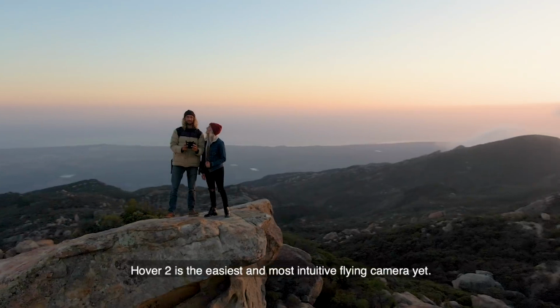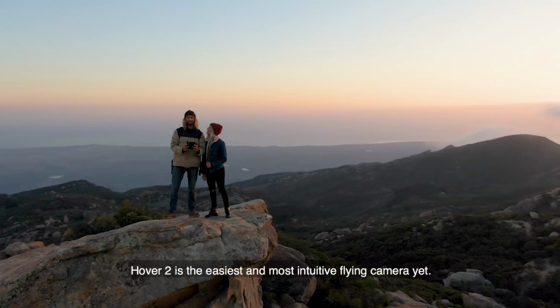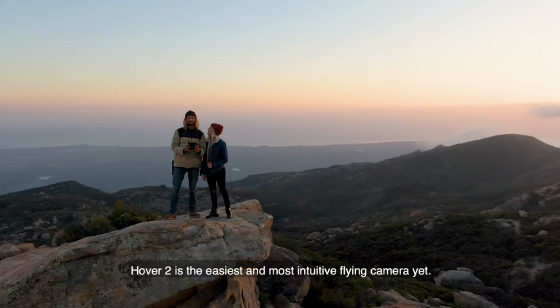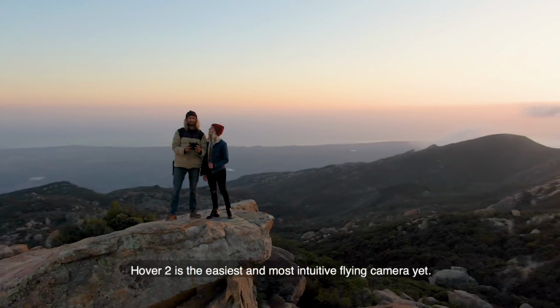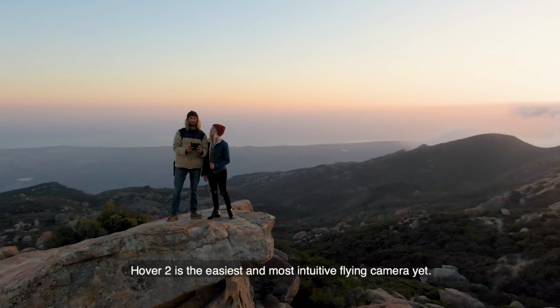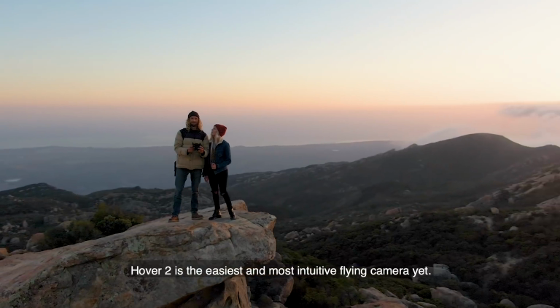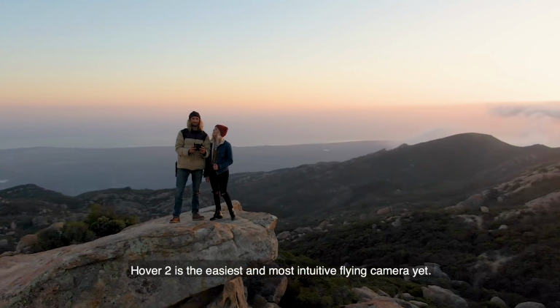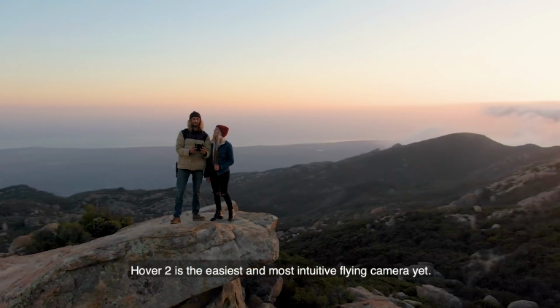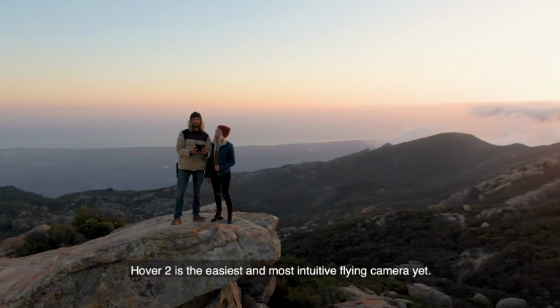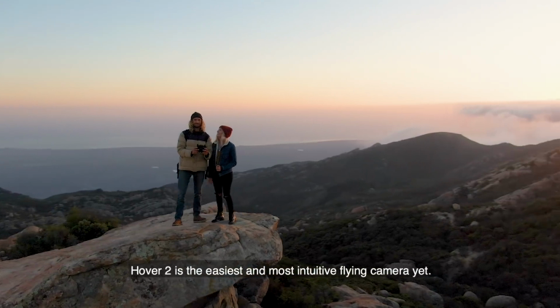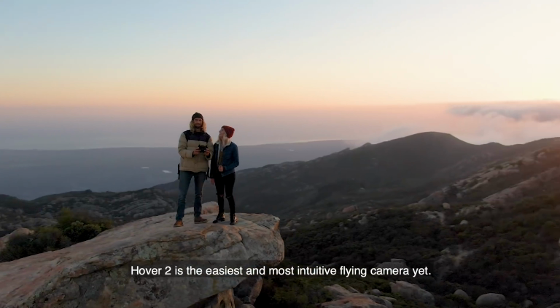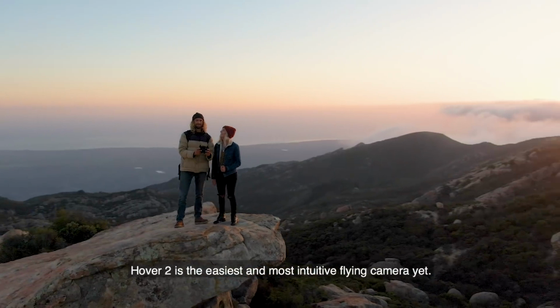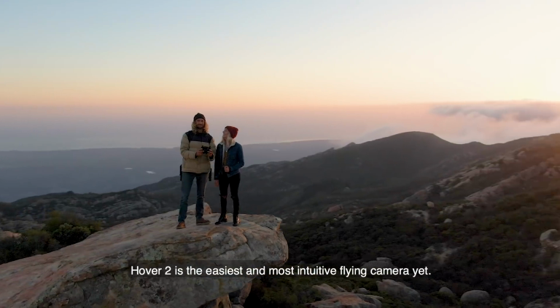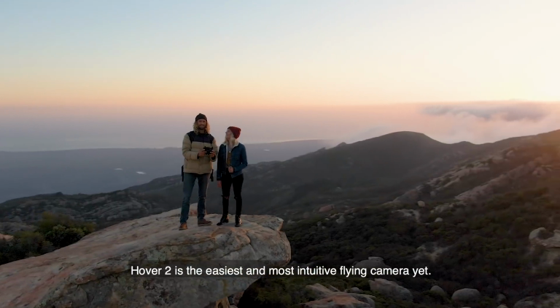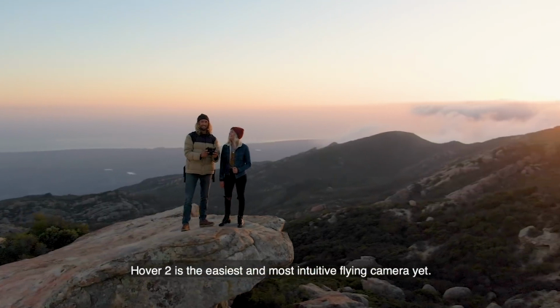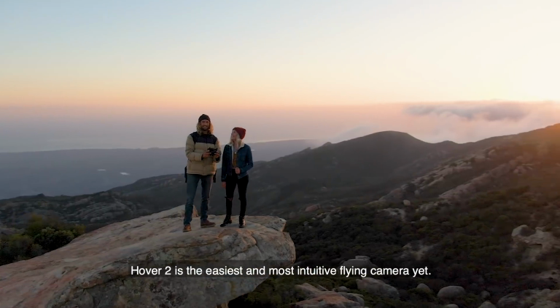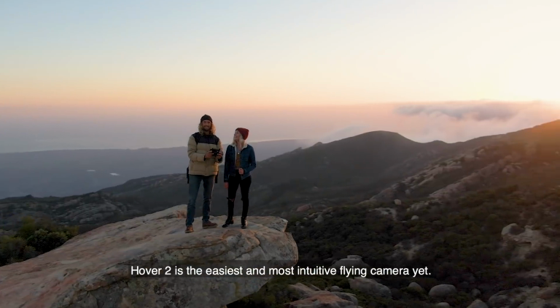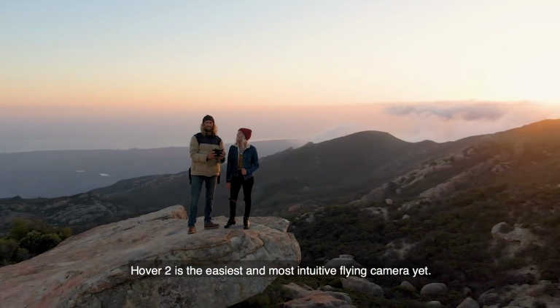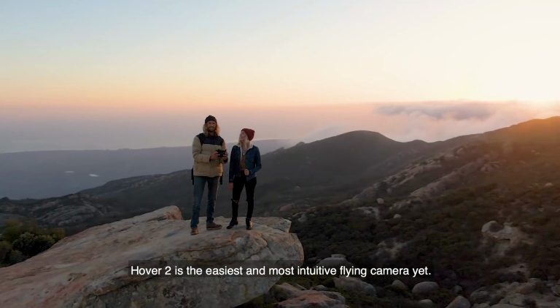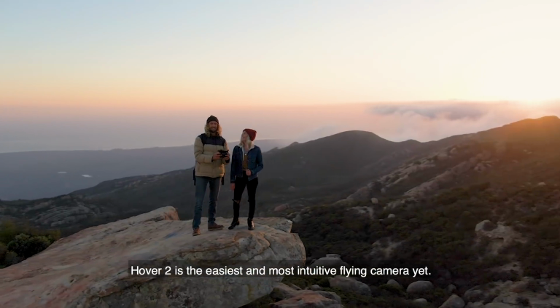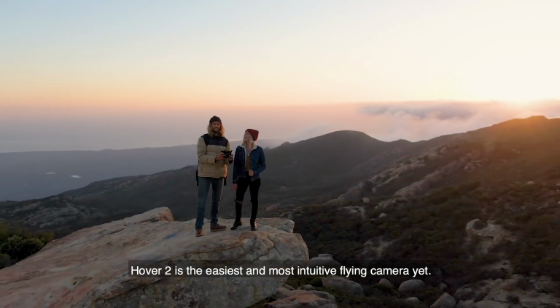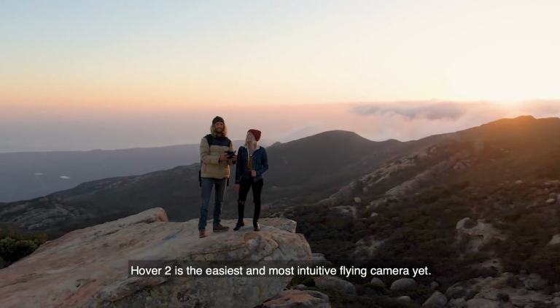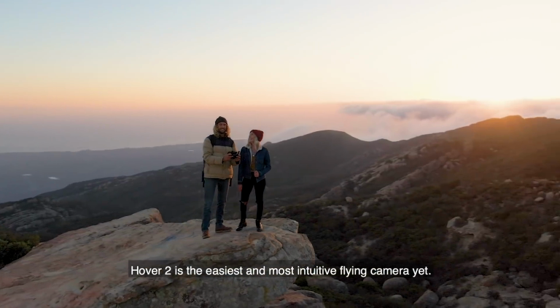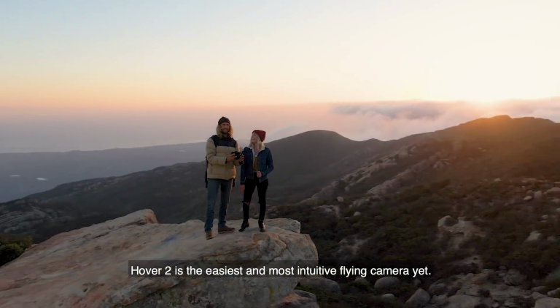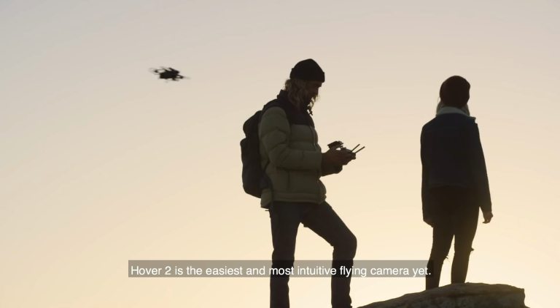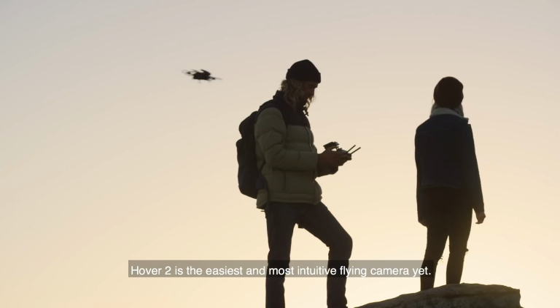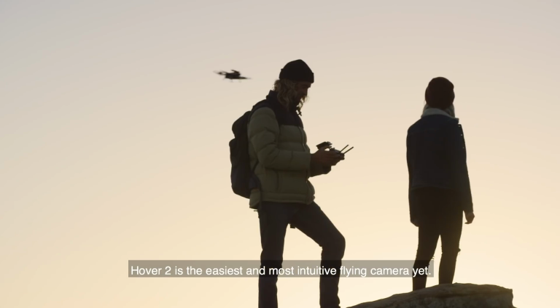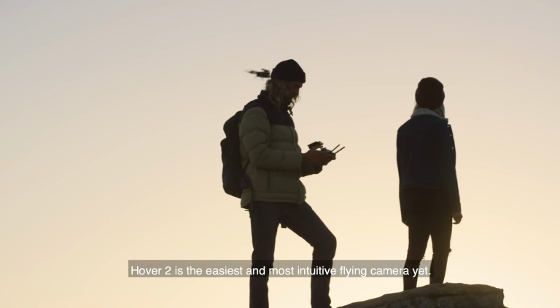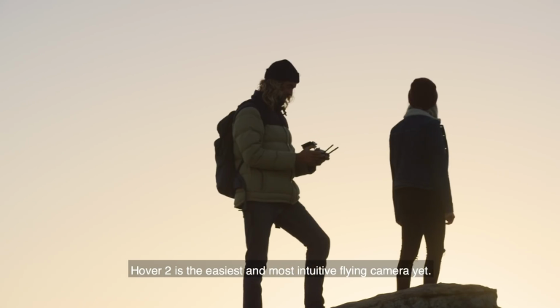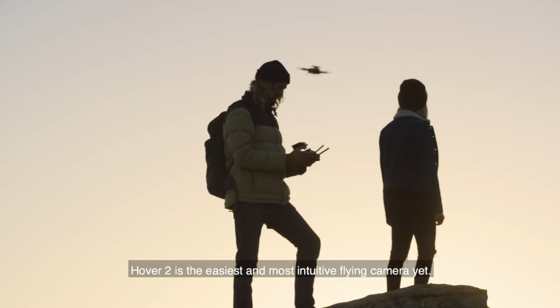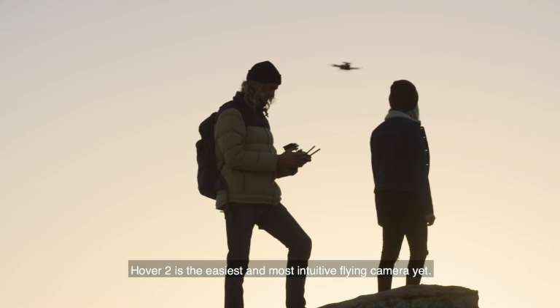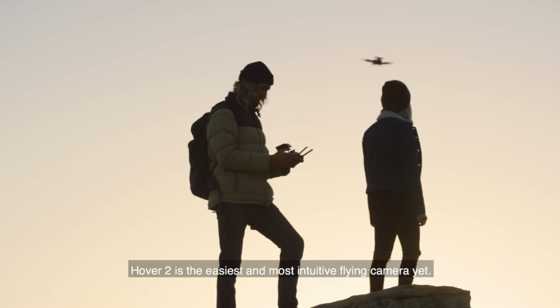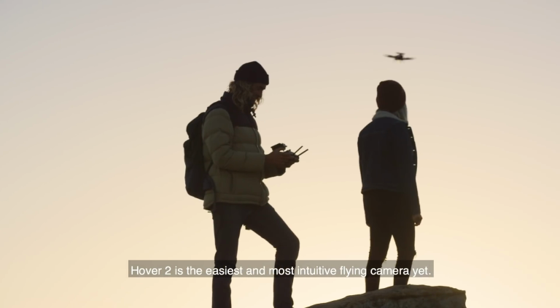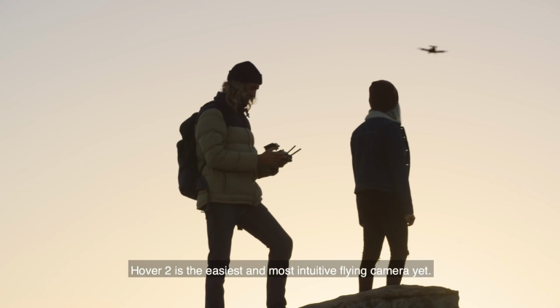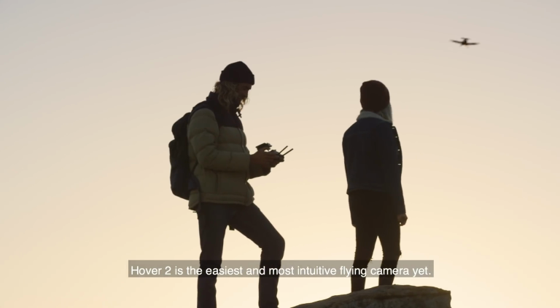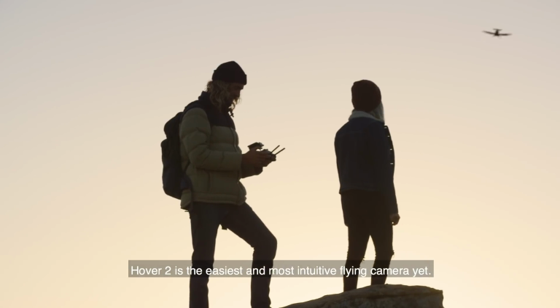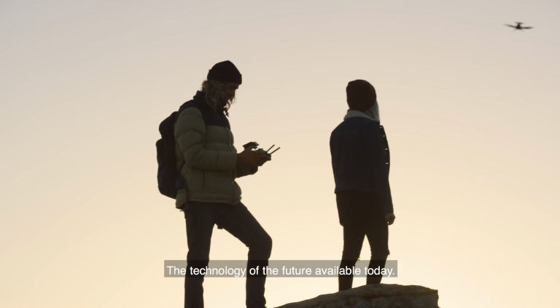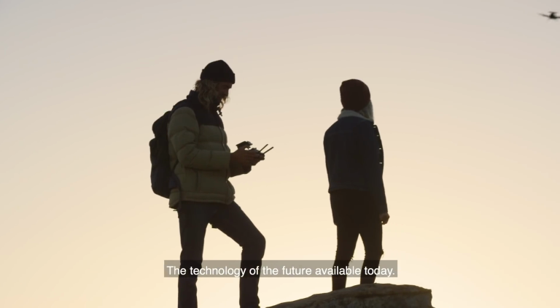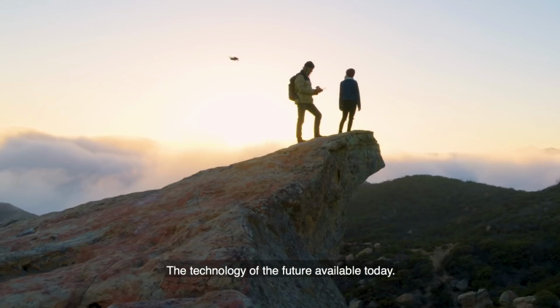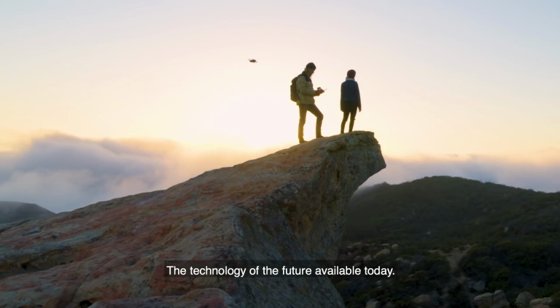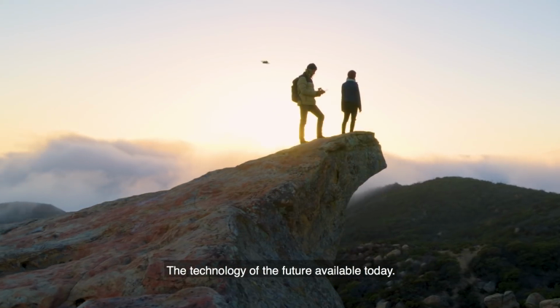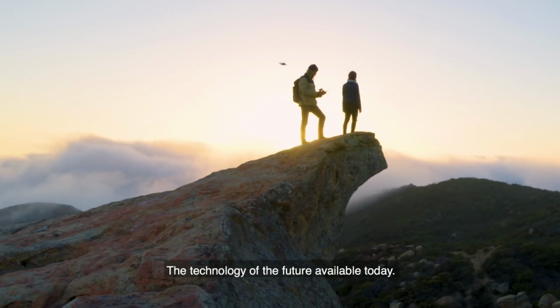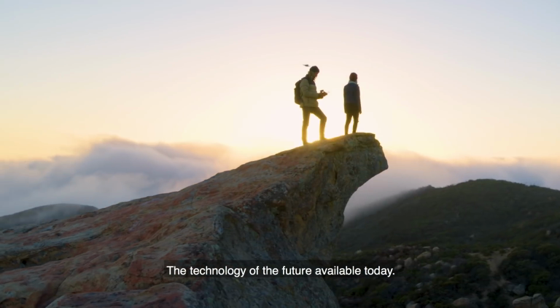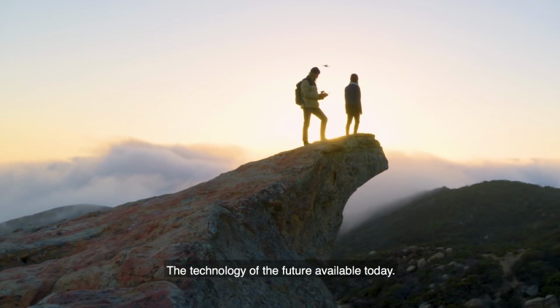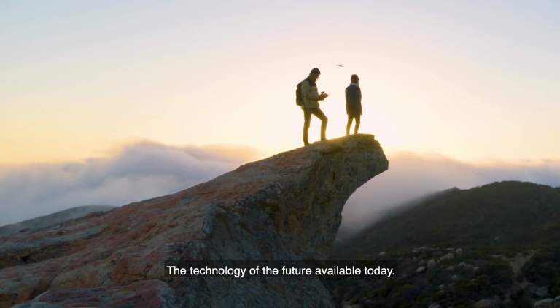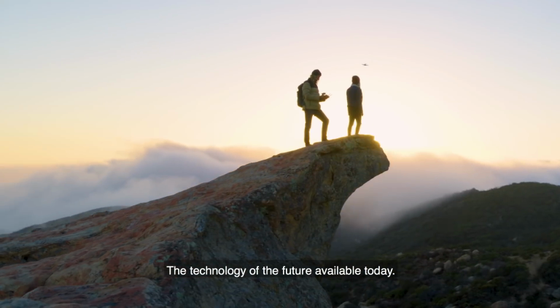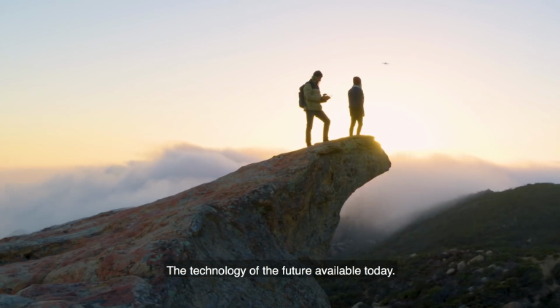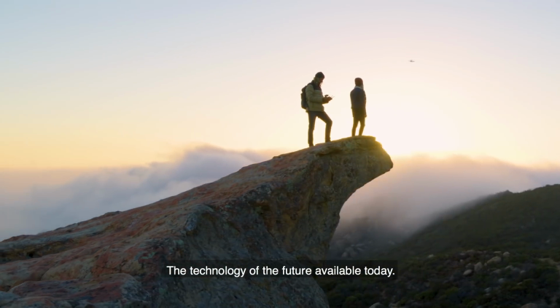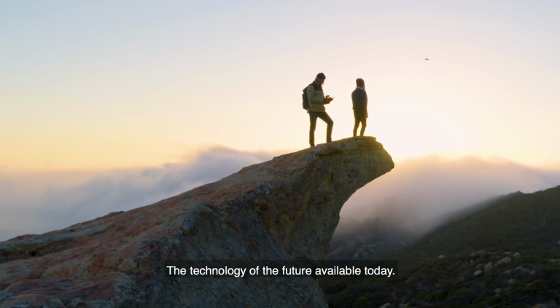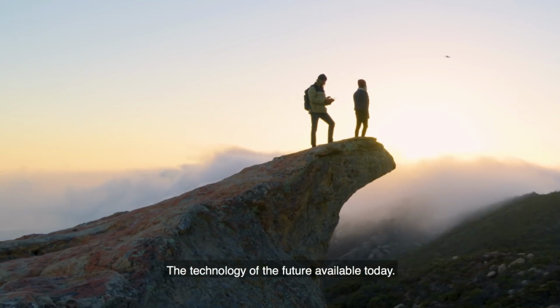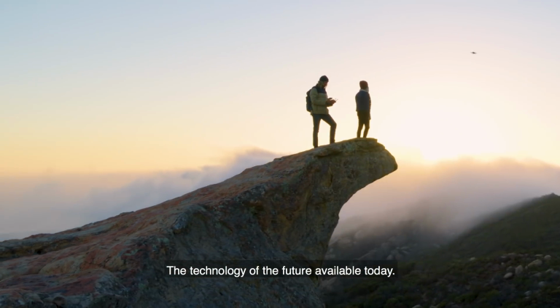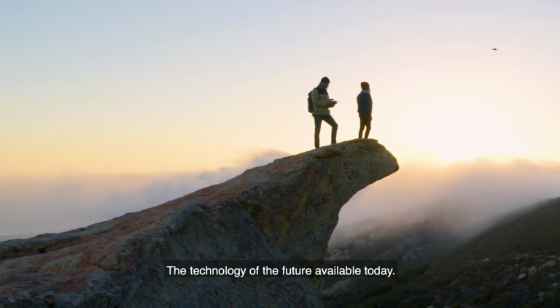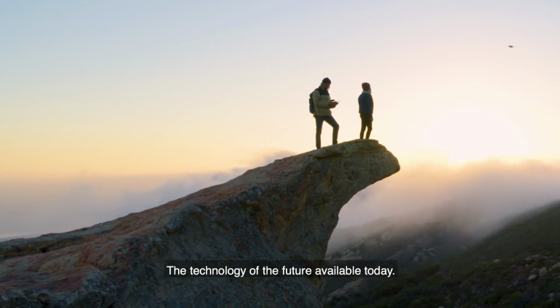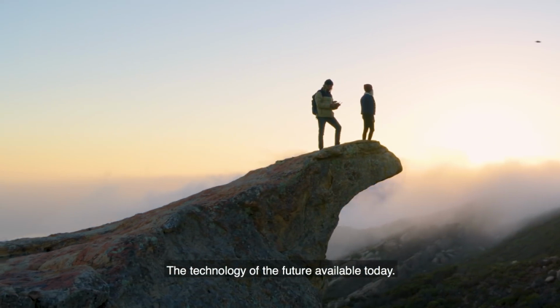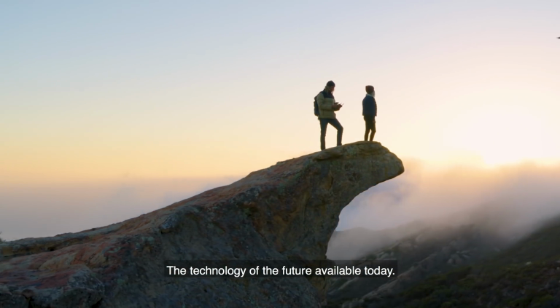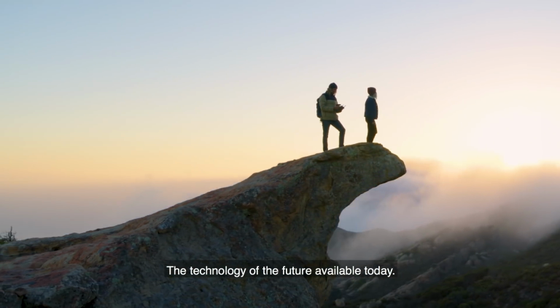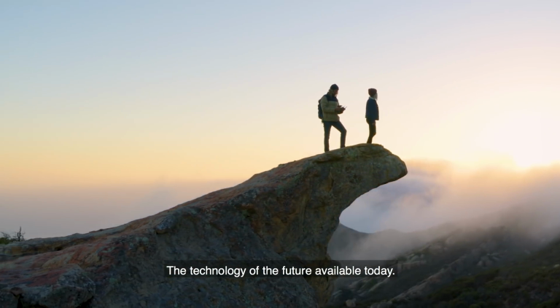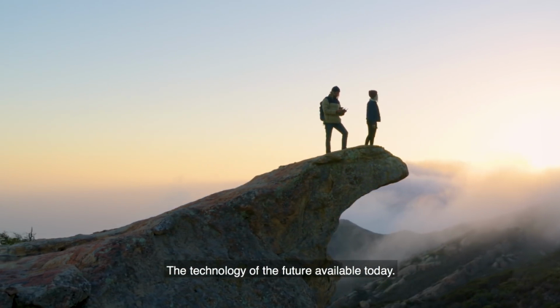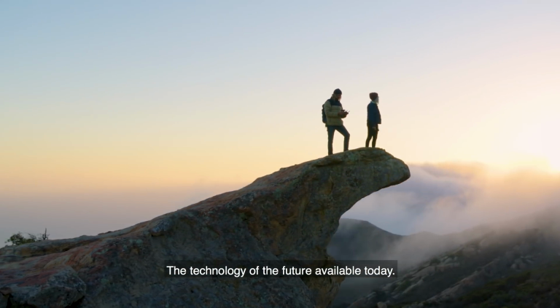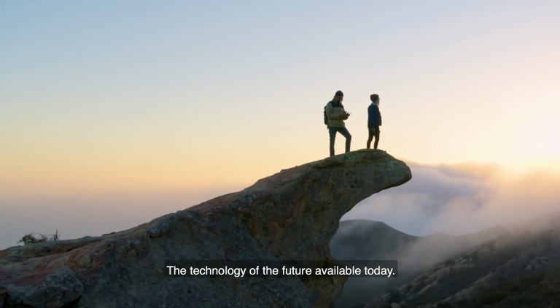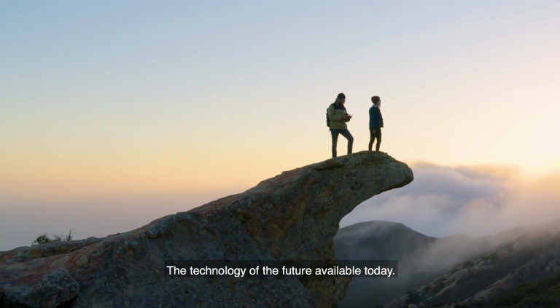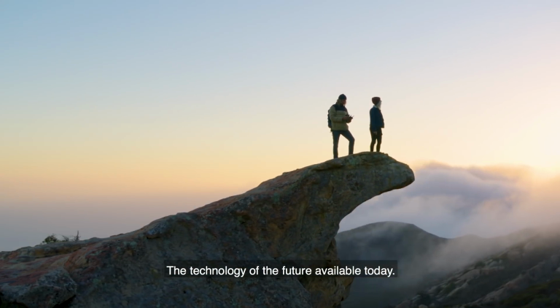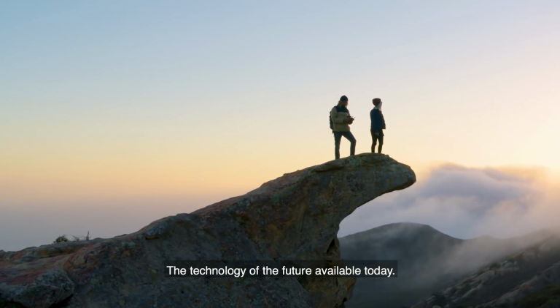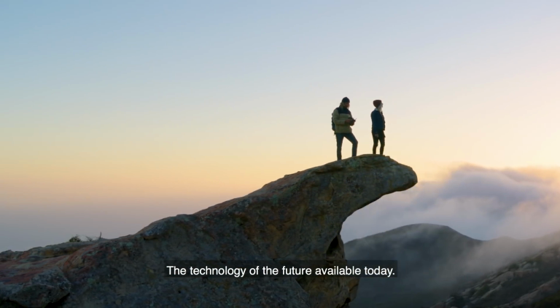Hover 2 is the easiest and most intuitive flying camera yet. The technology of the future, available today.